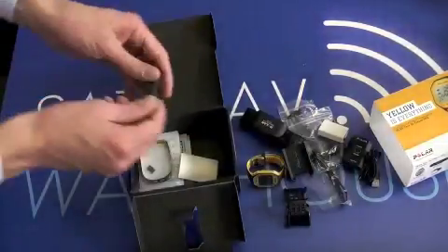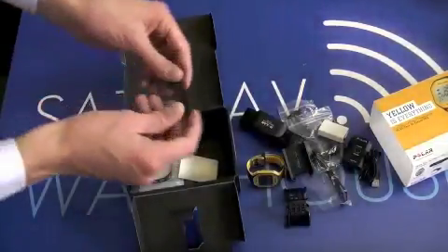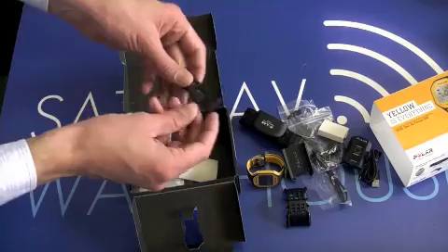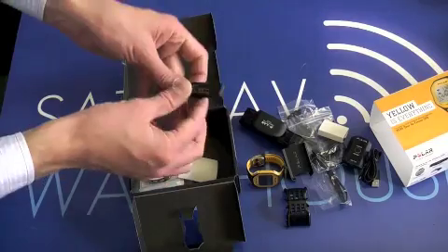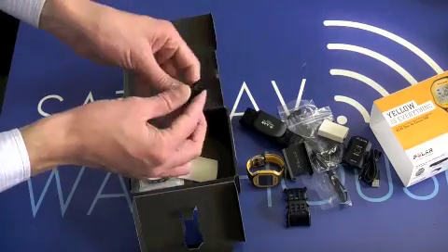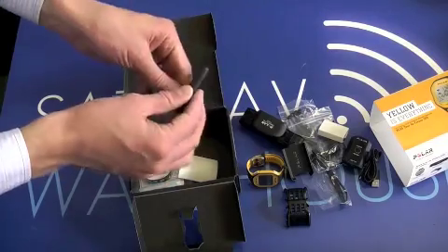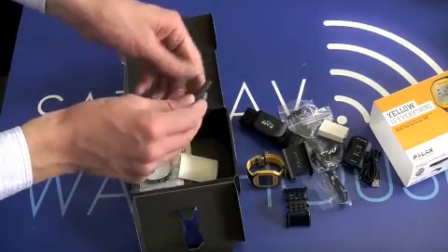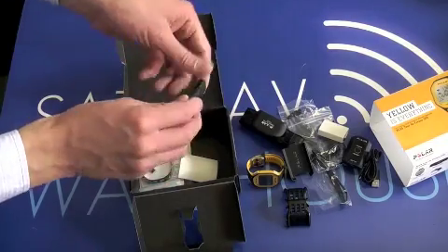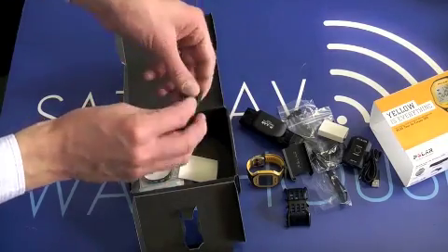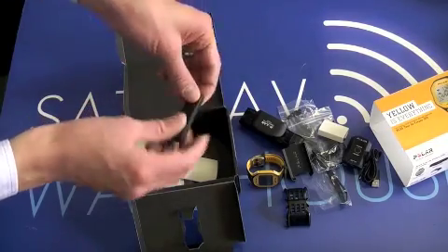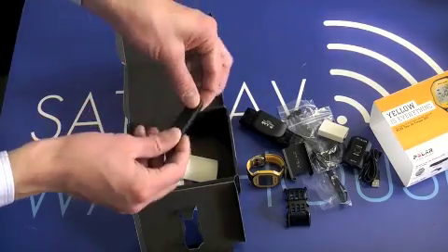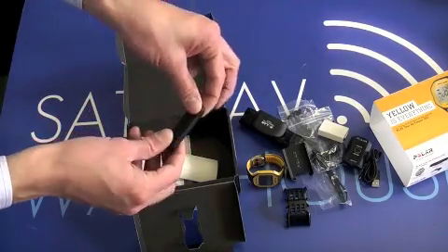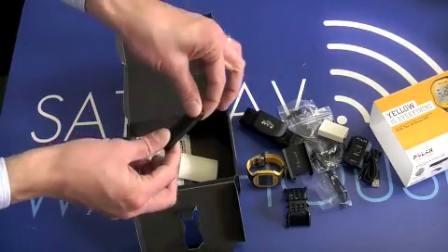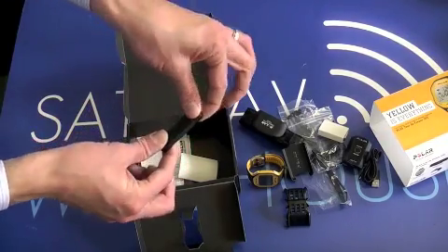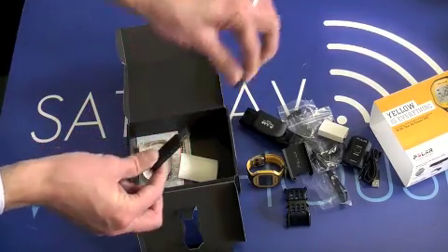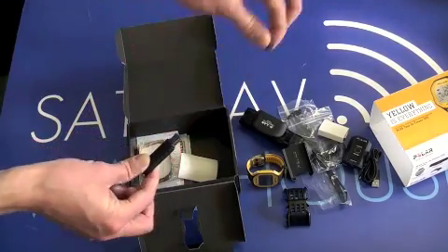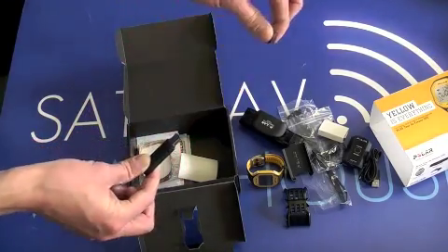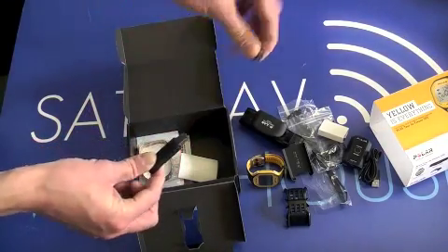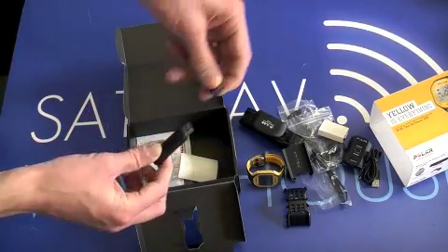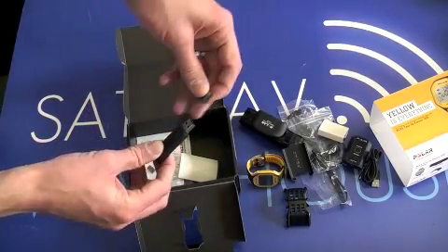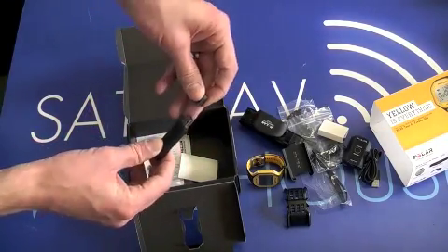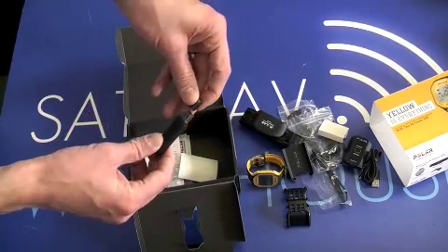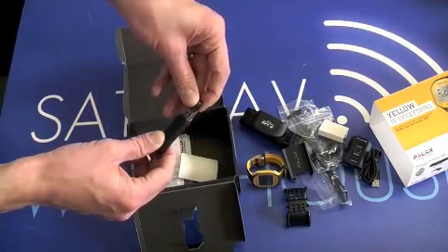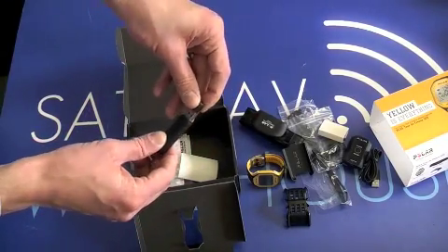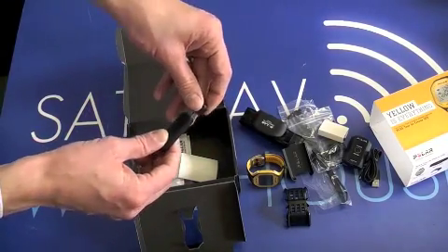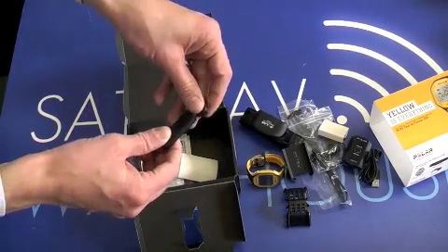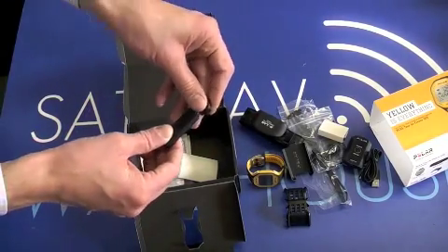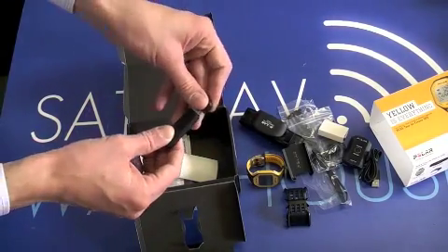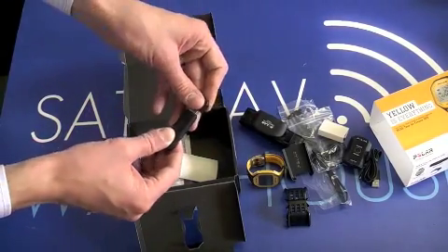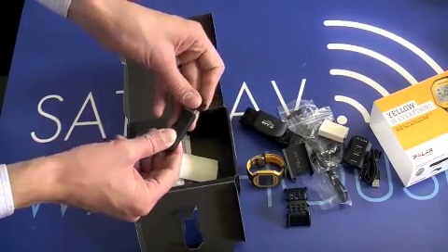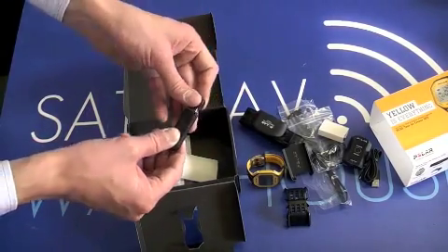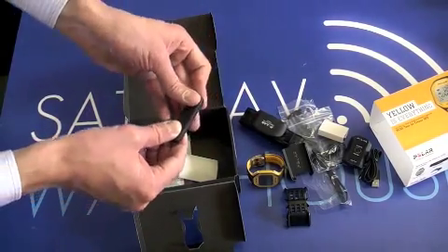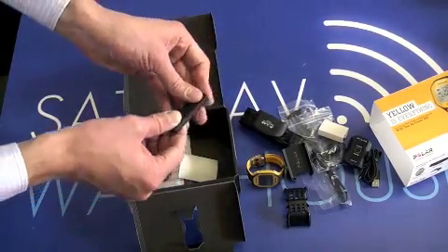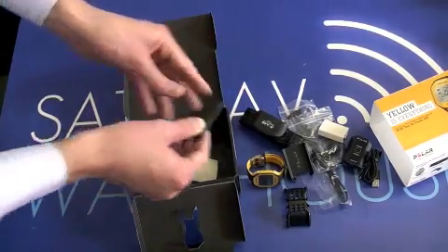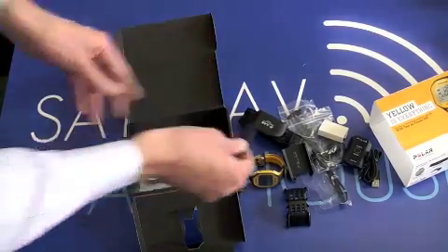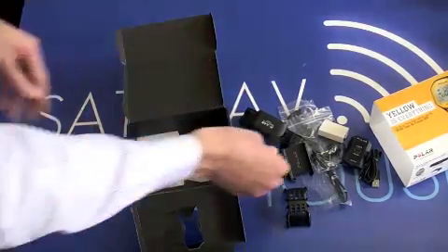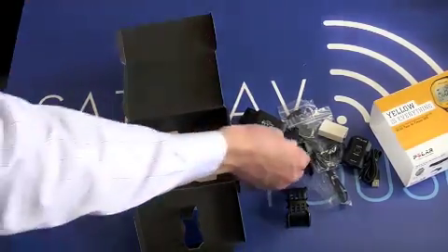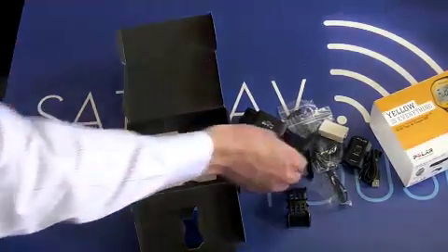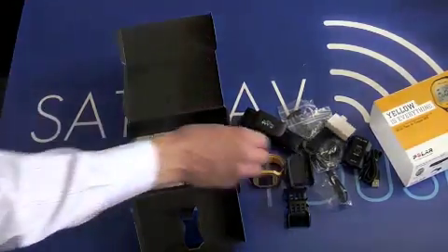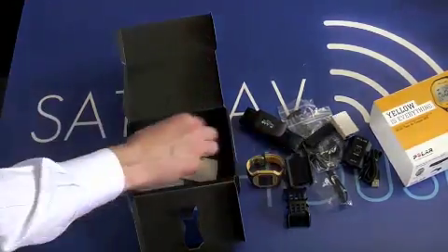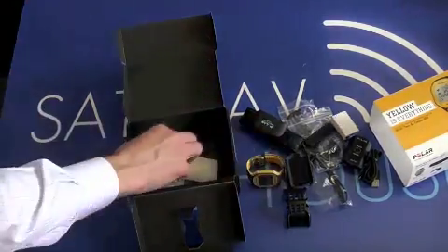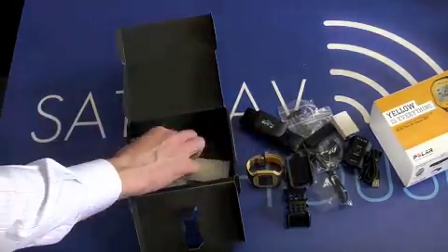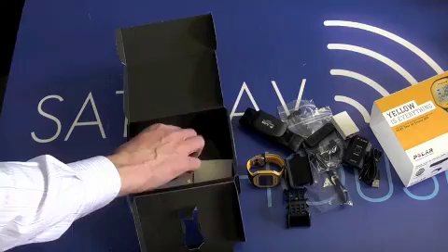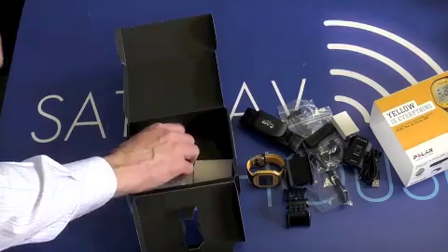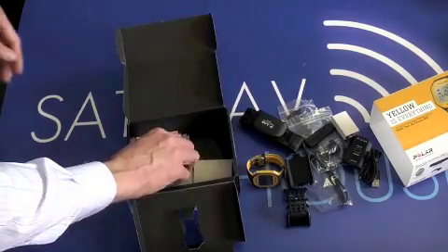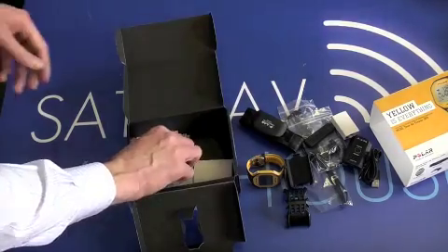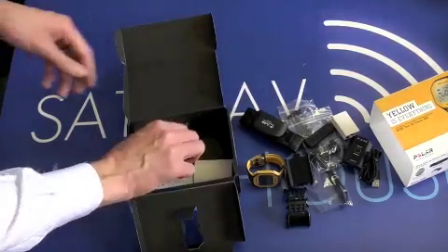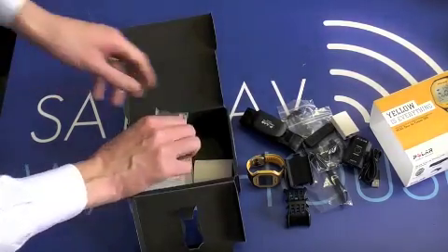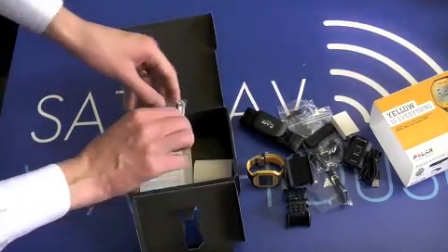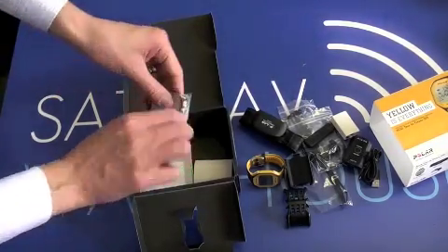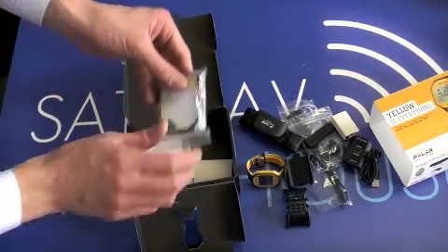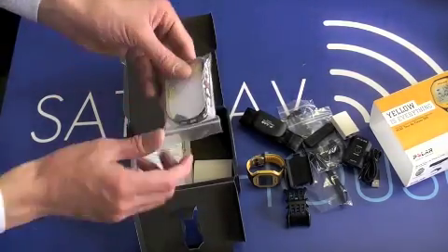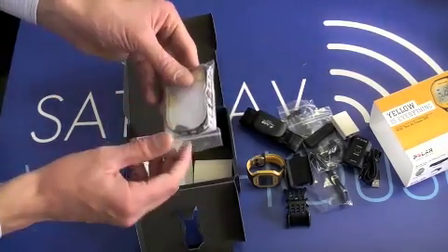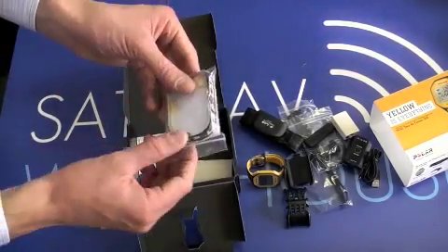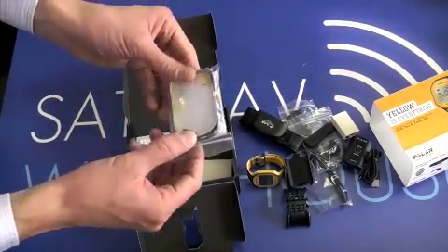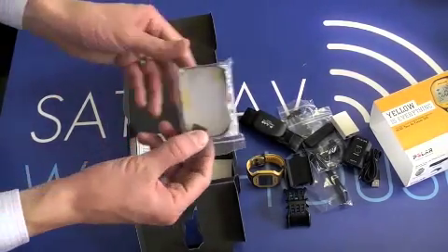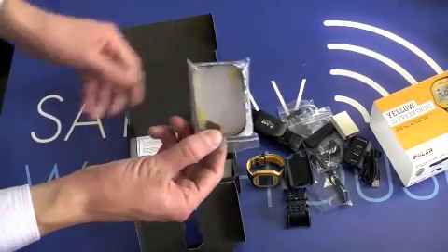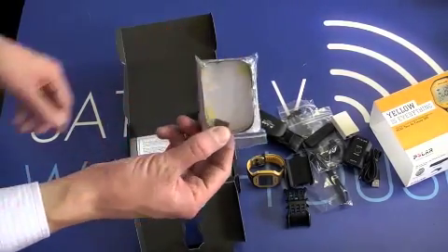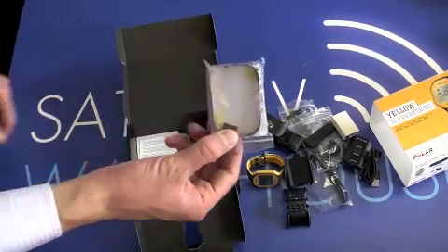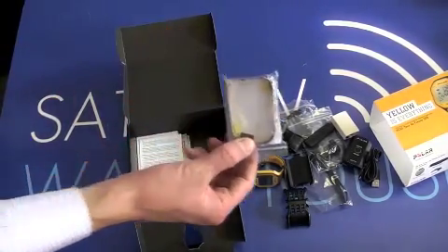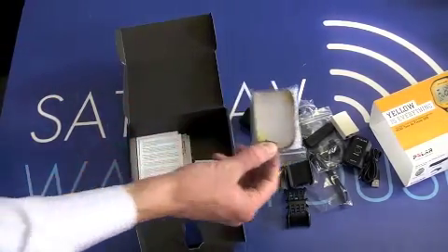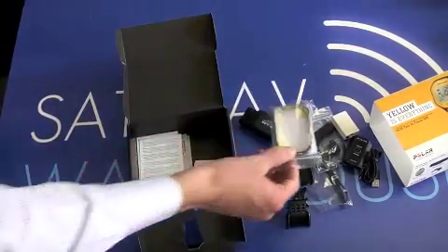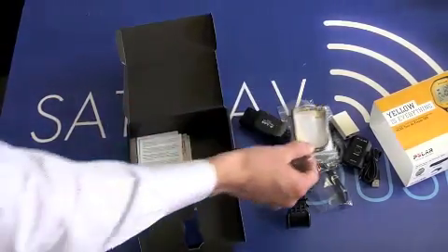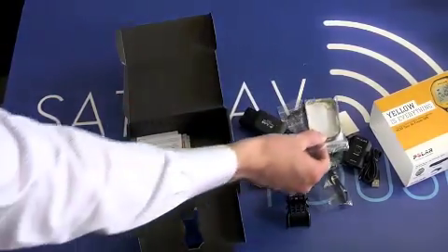And you have the data stick for the wireless transfer. That's the other half of your cadence monitor.